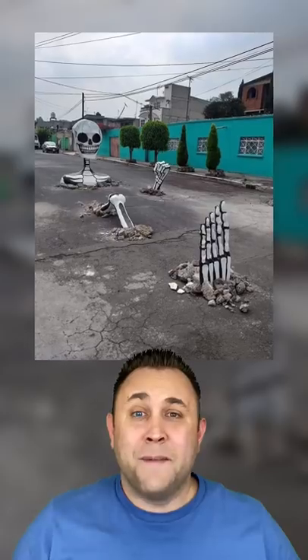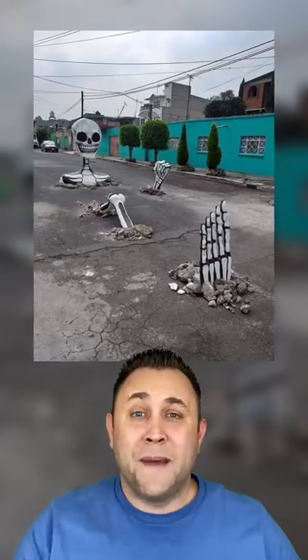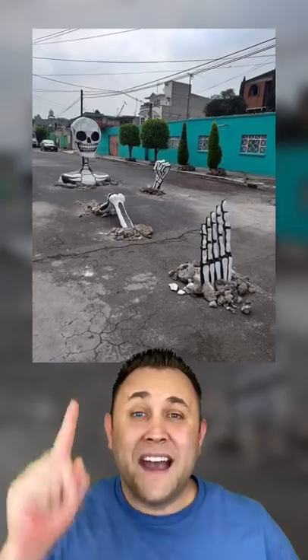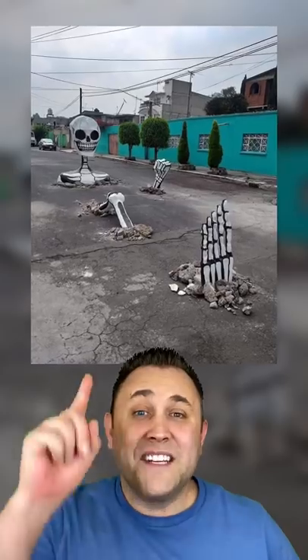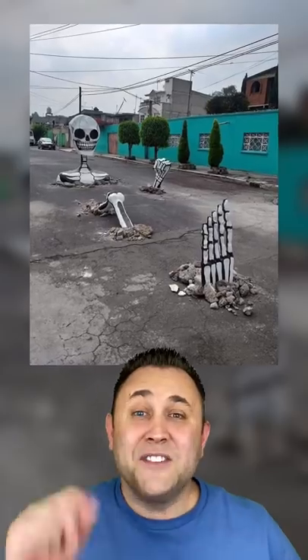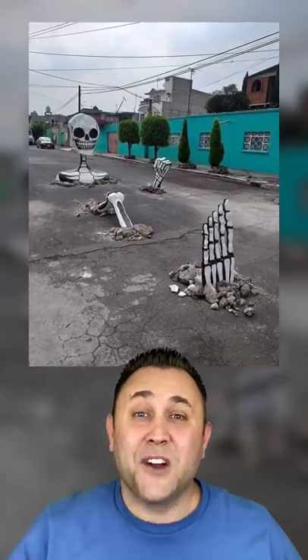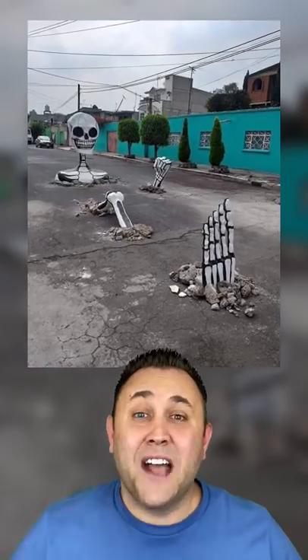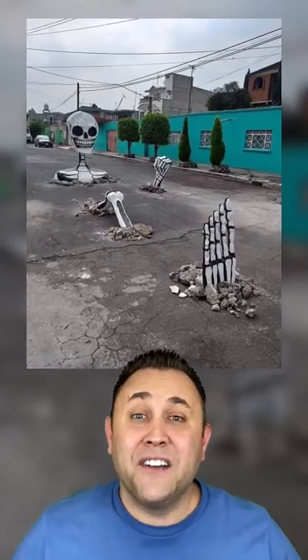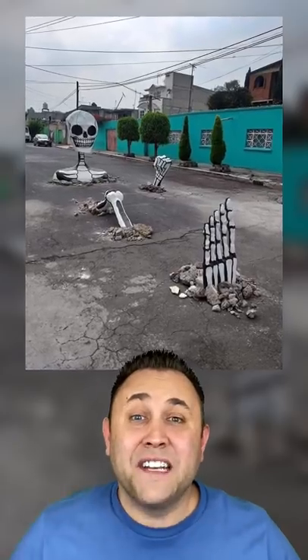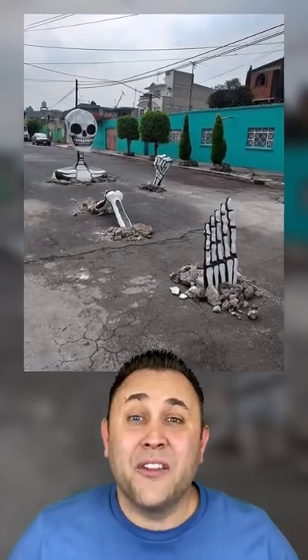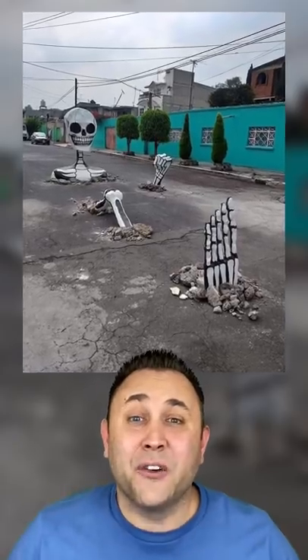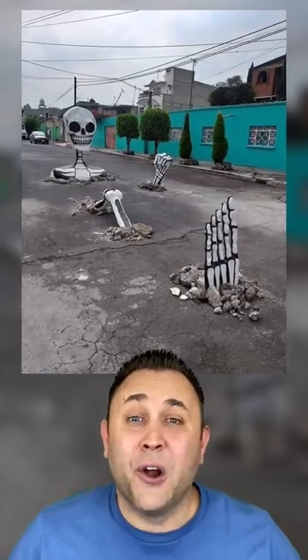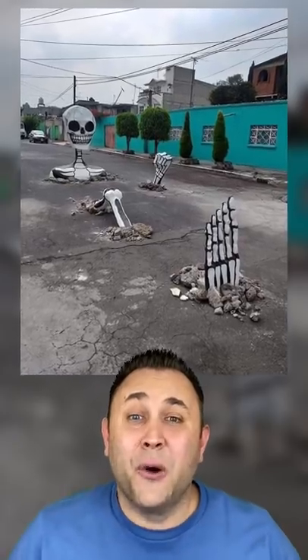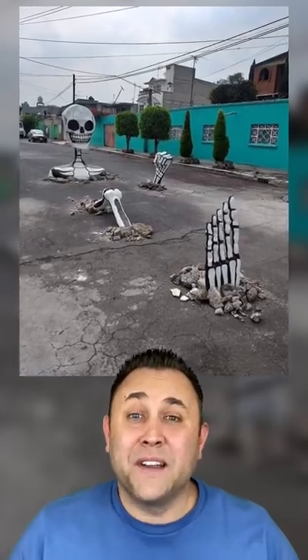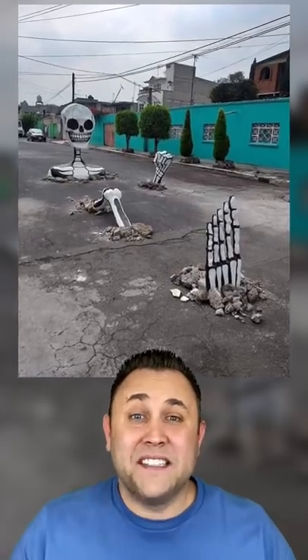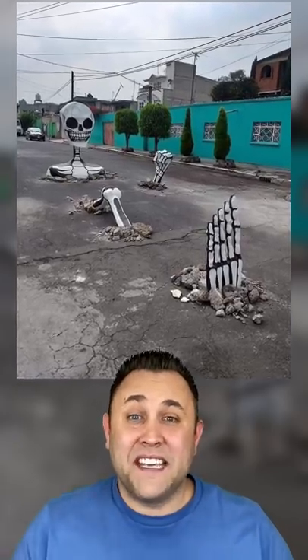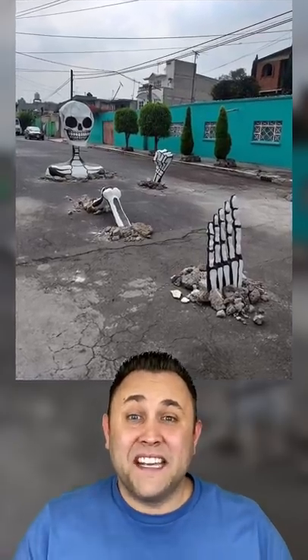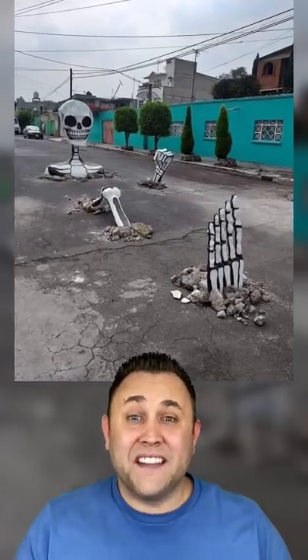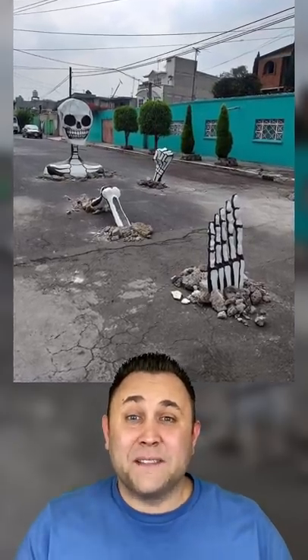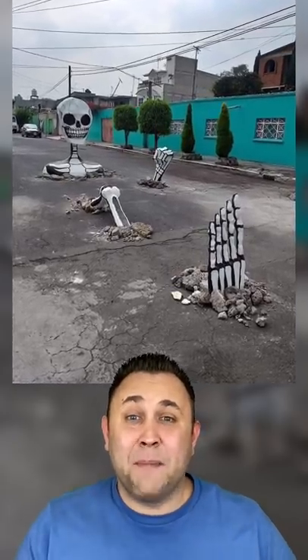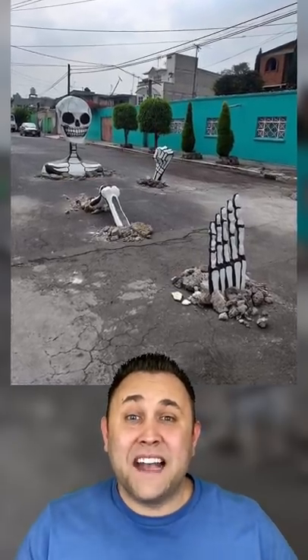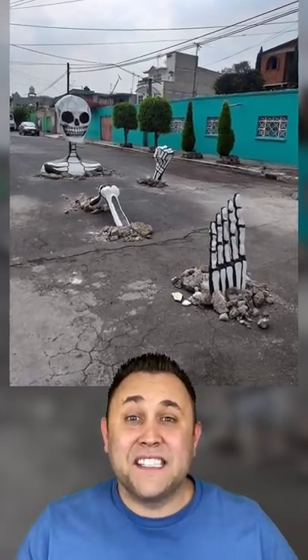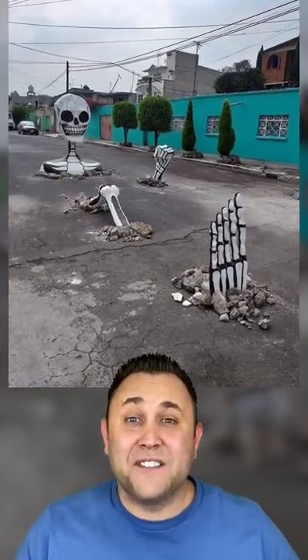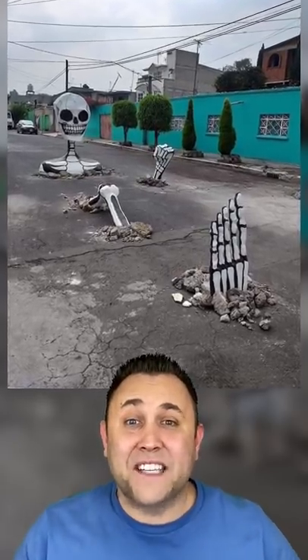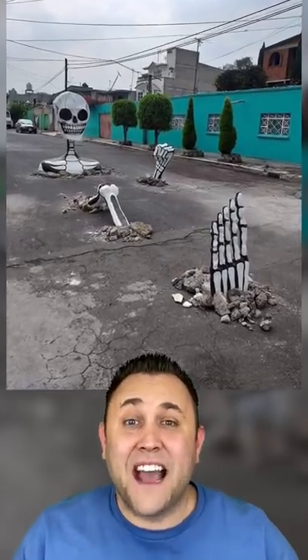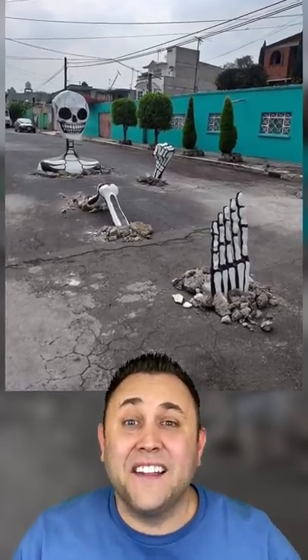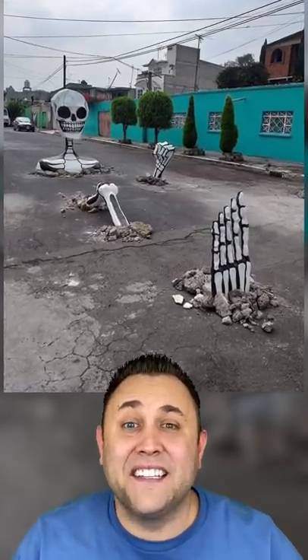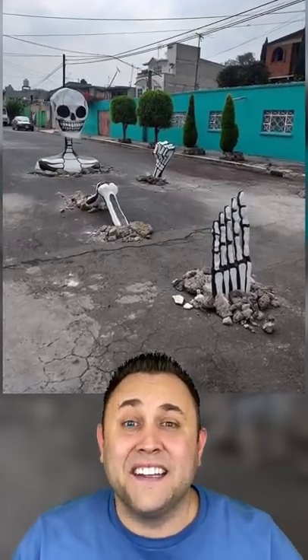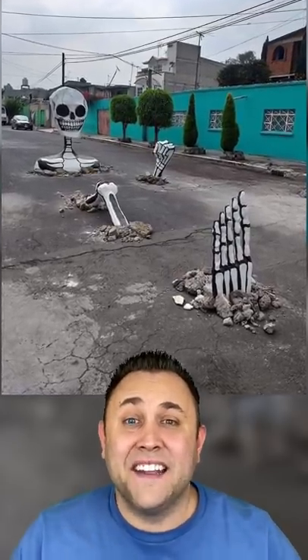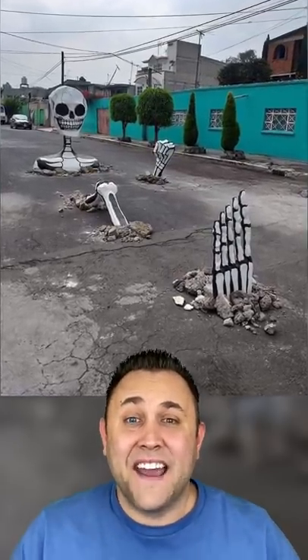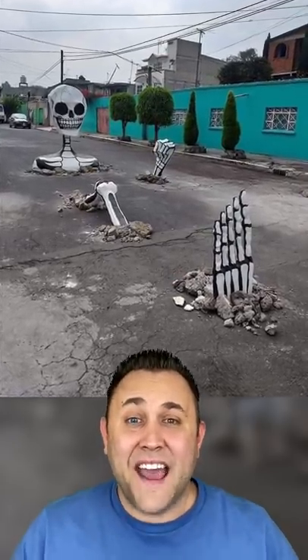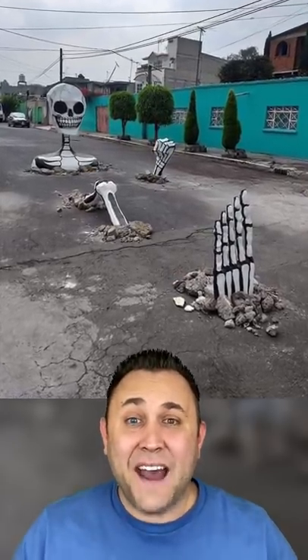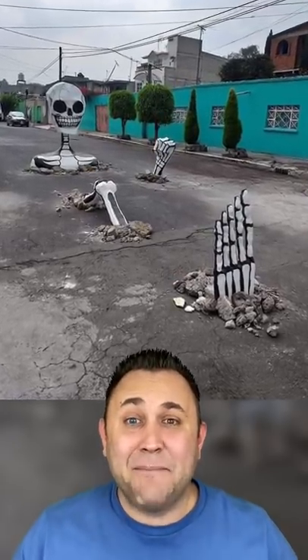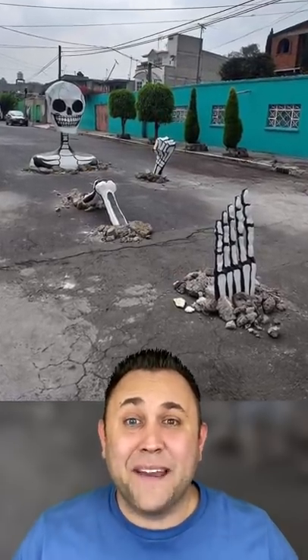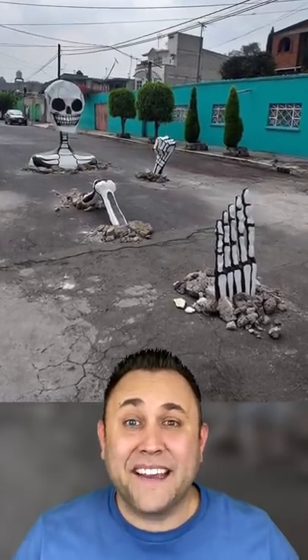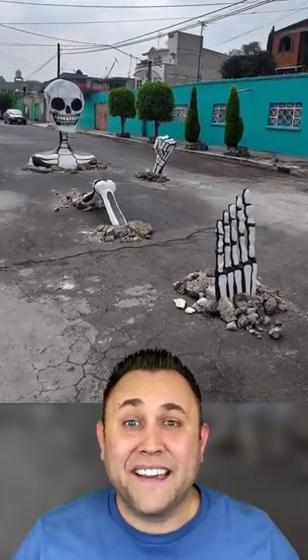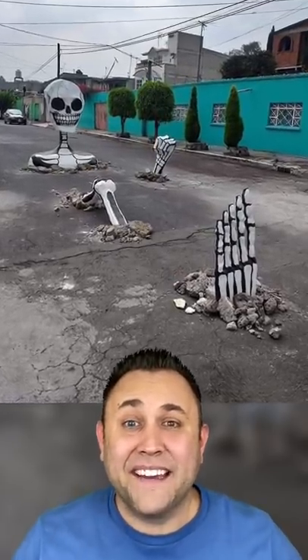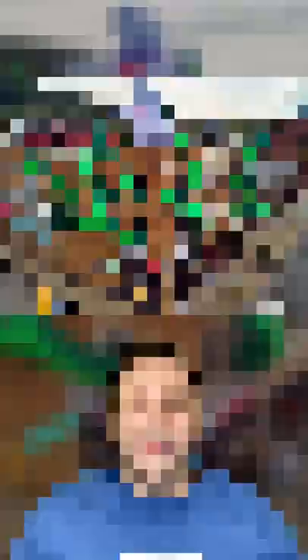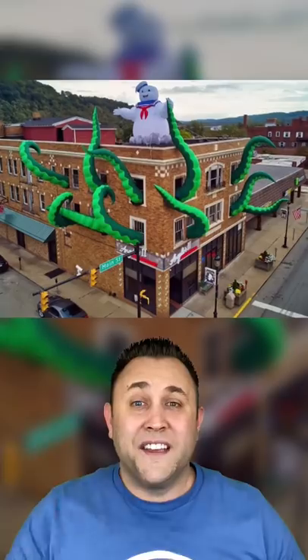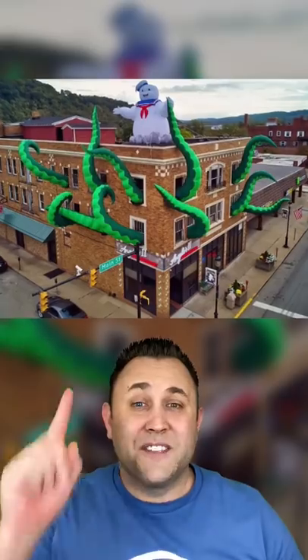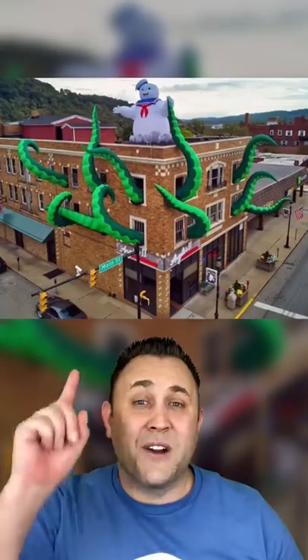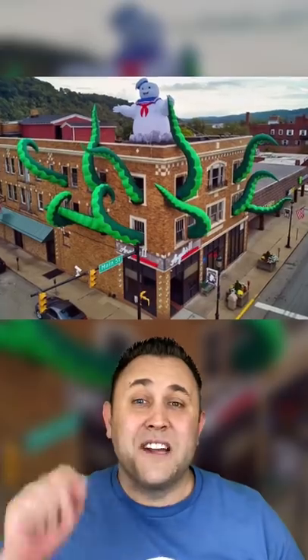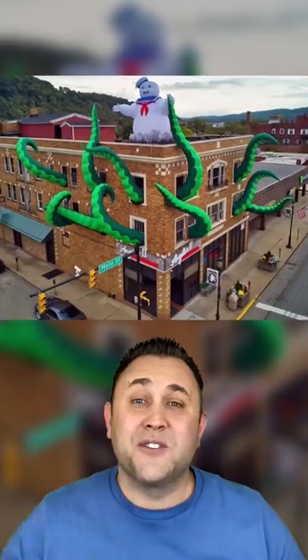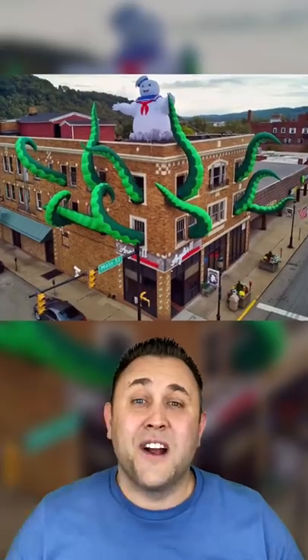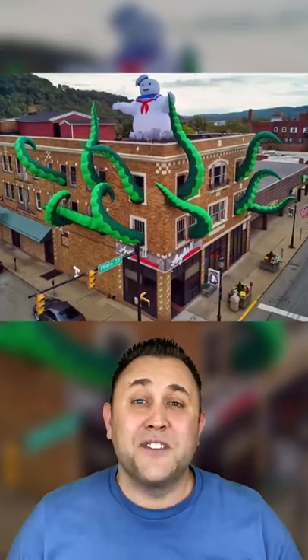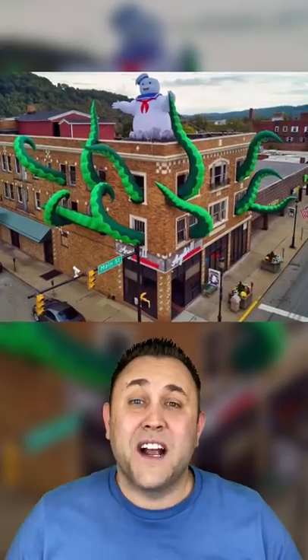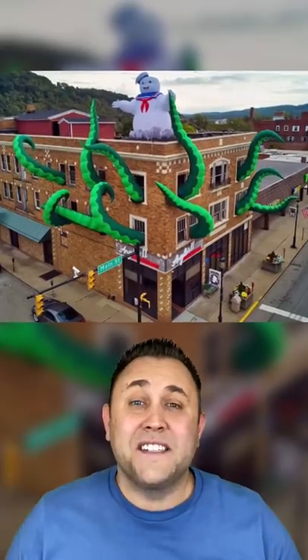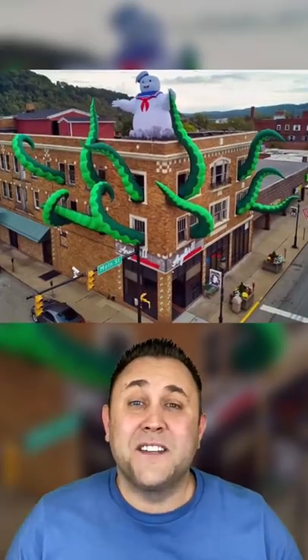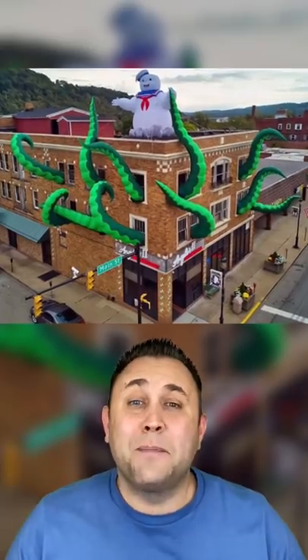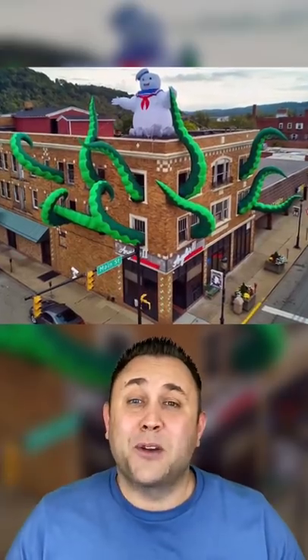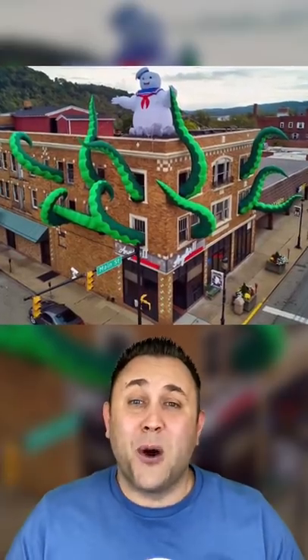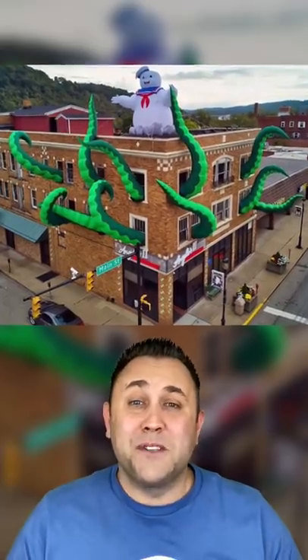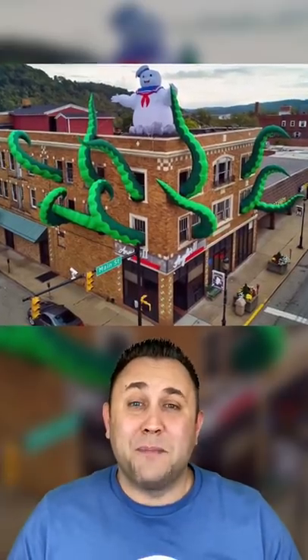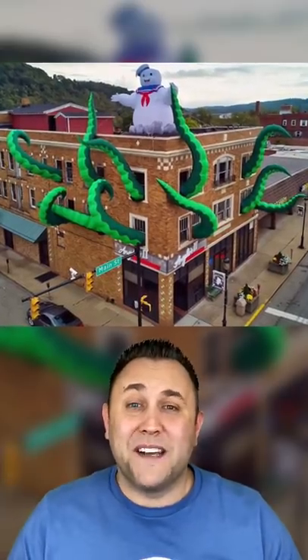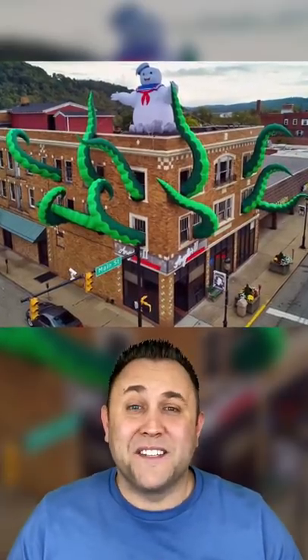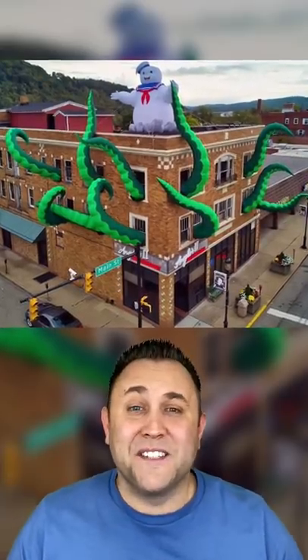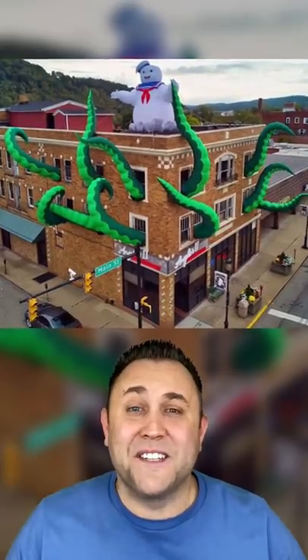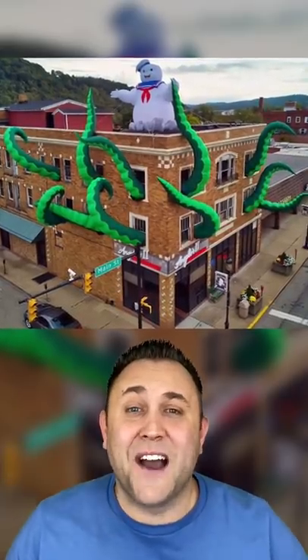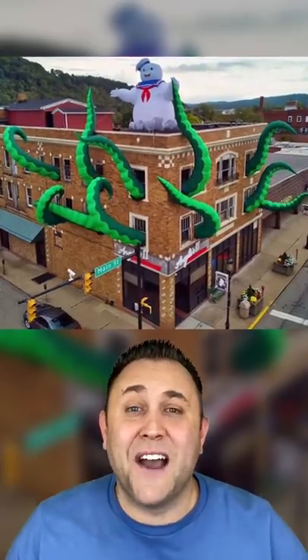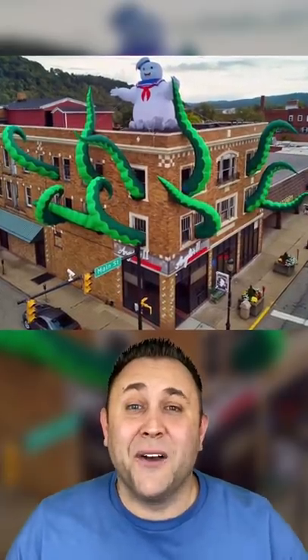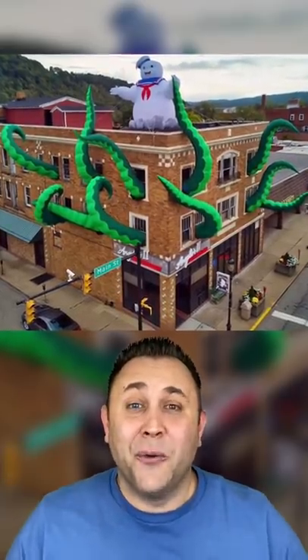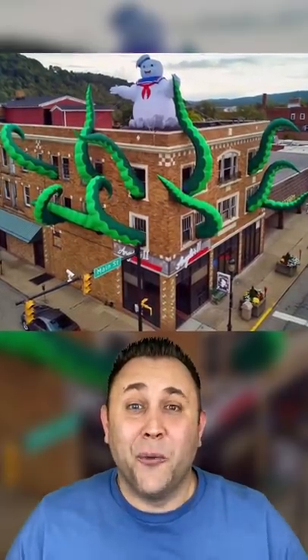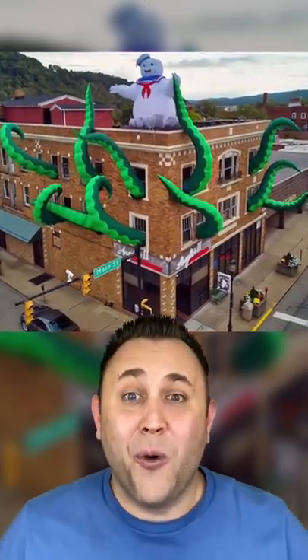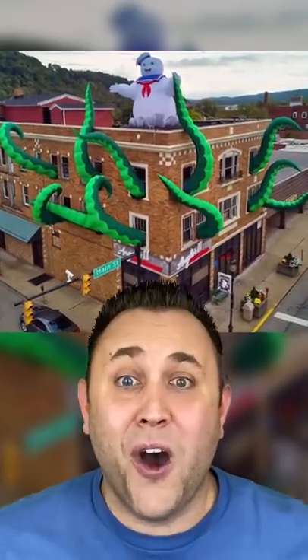Imagine driving down the road and seeing this massive skeleton. Epic! This restaurant dressed up Ghostbusters style. Whoa!